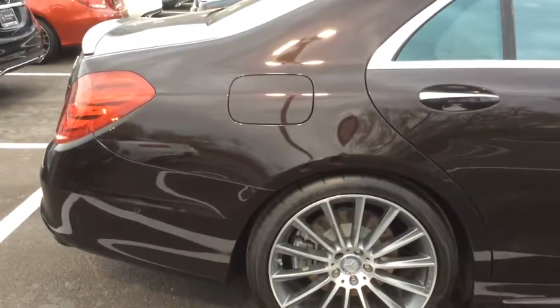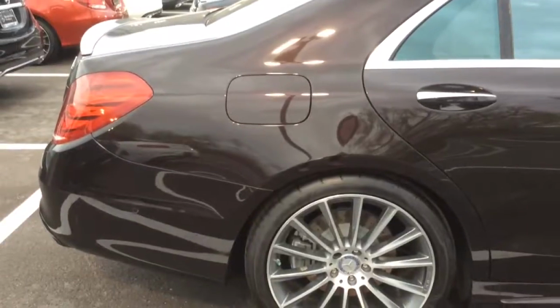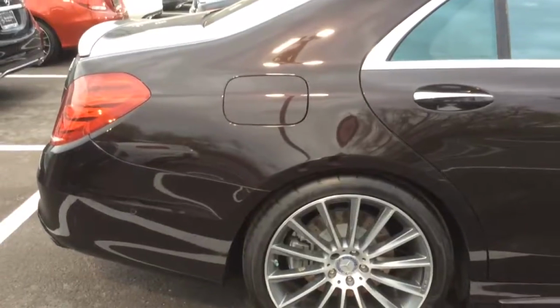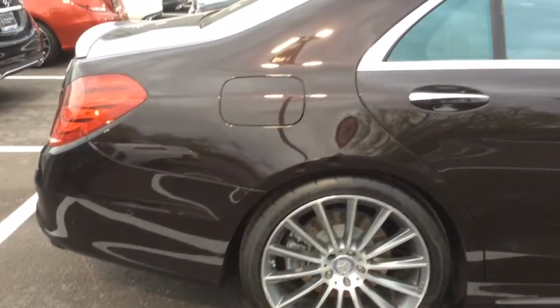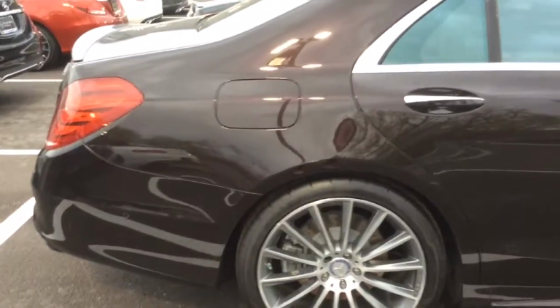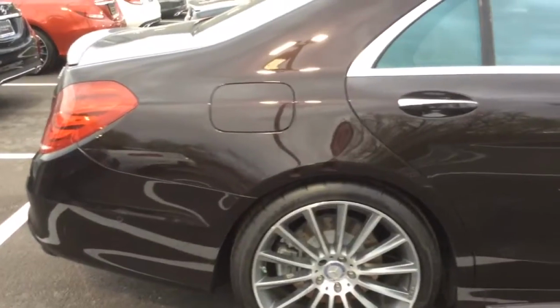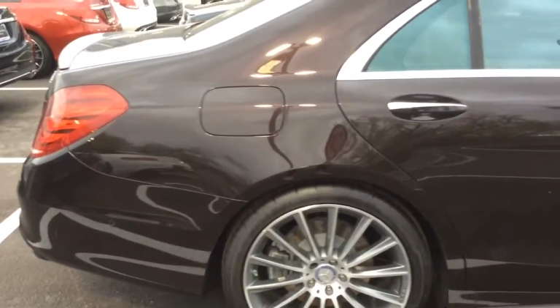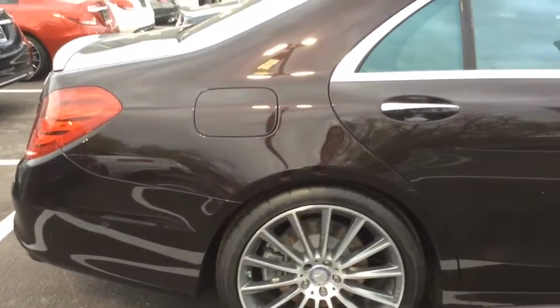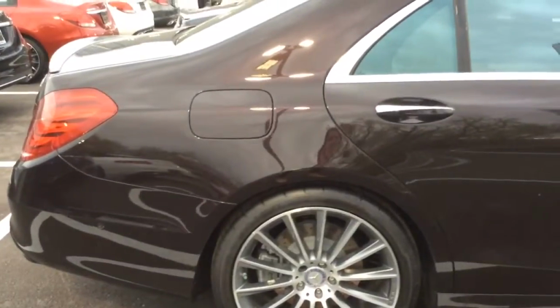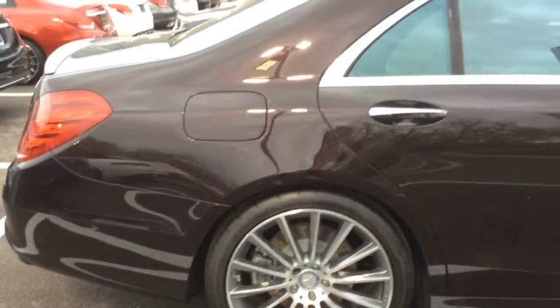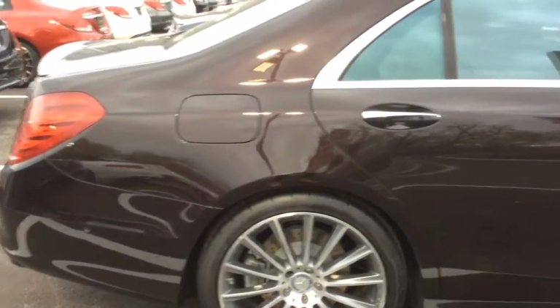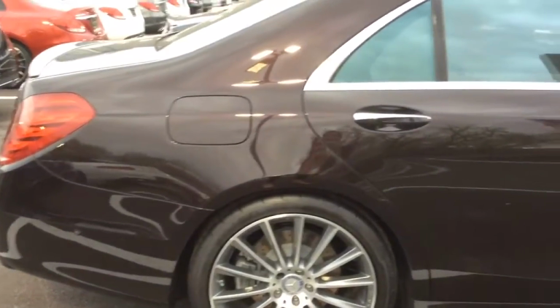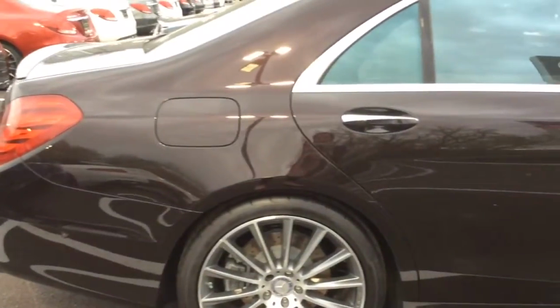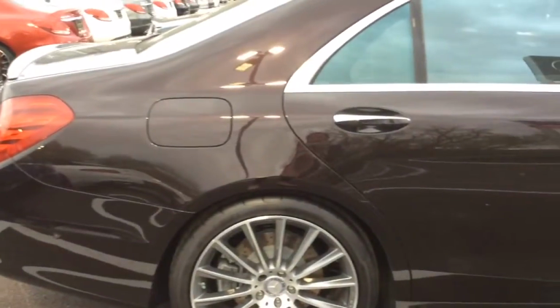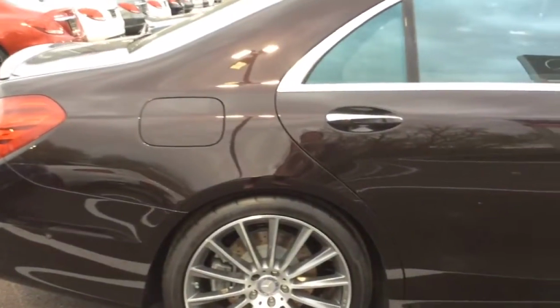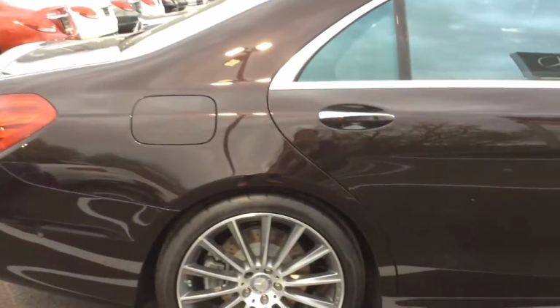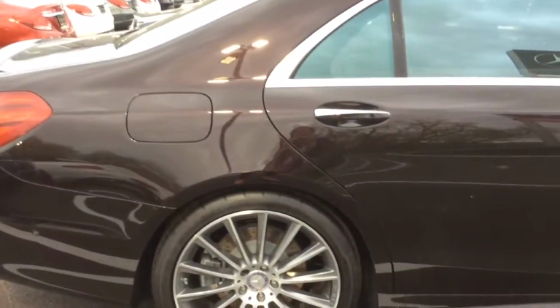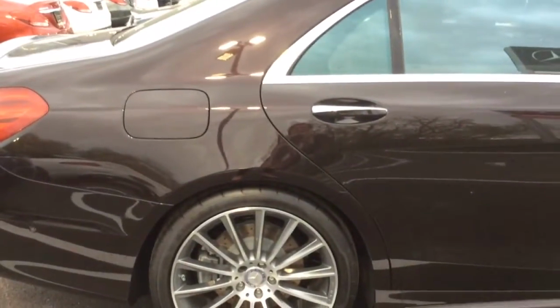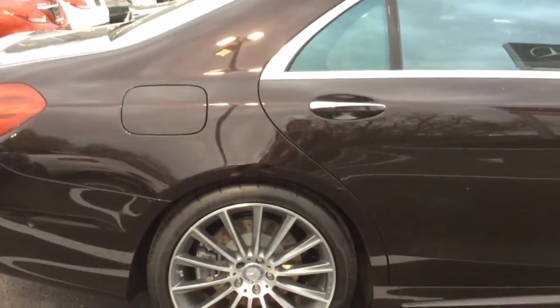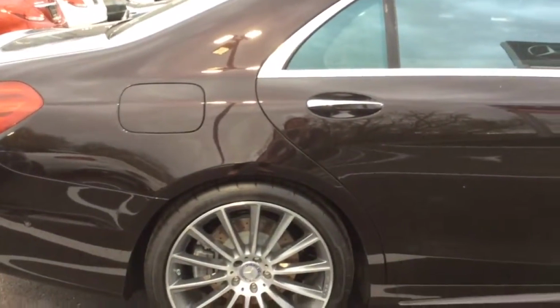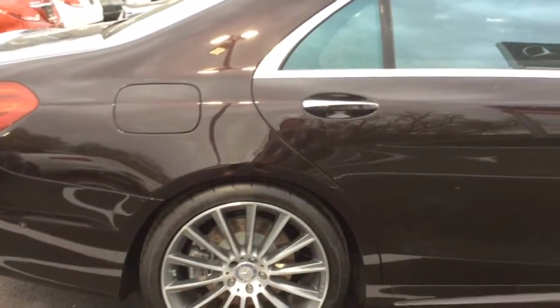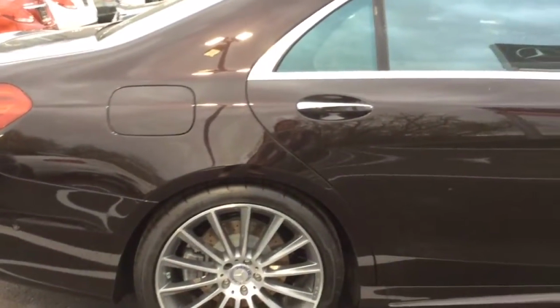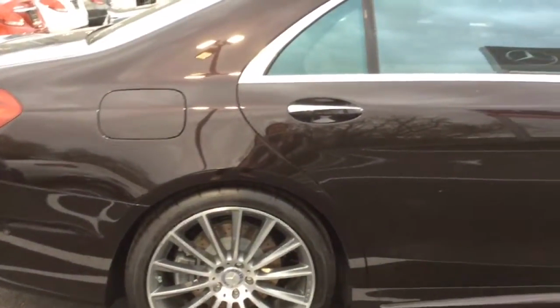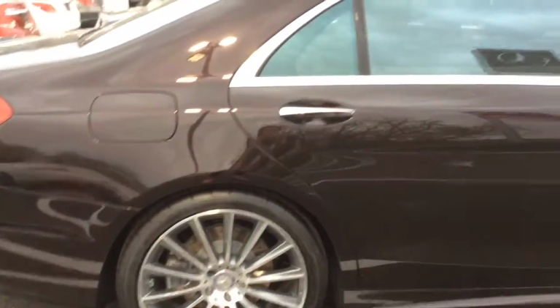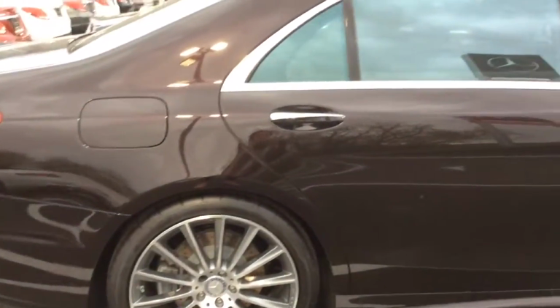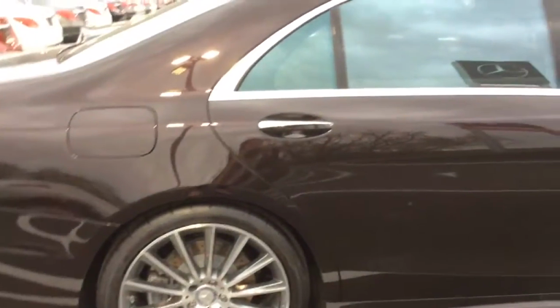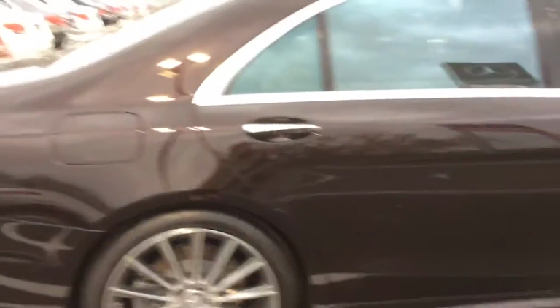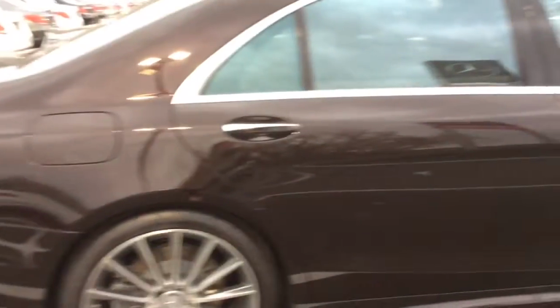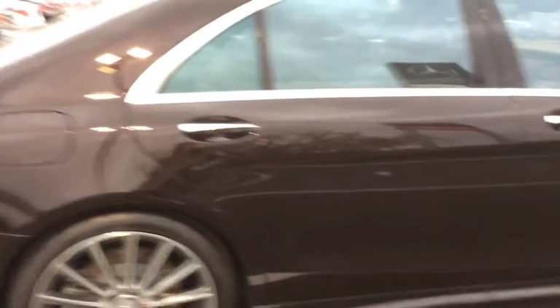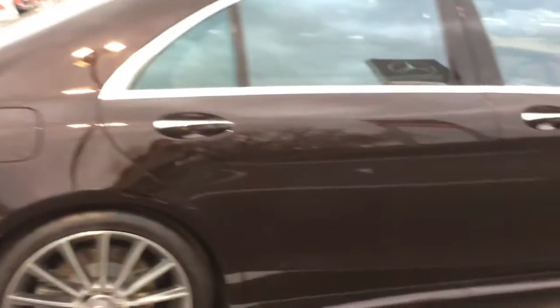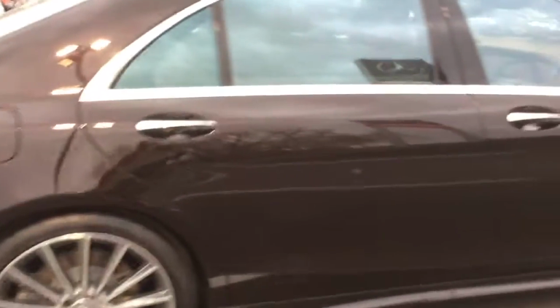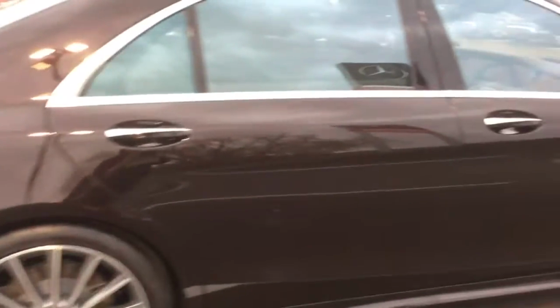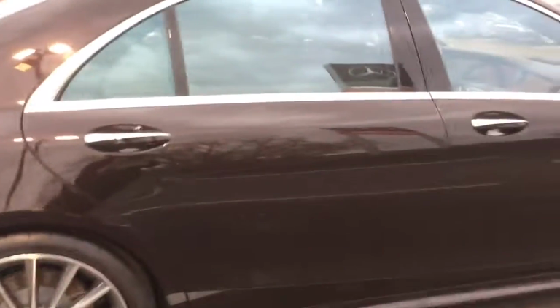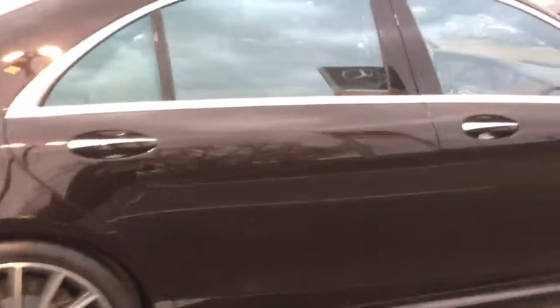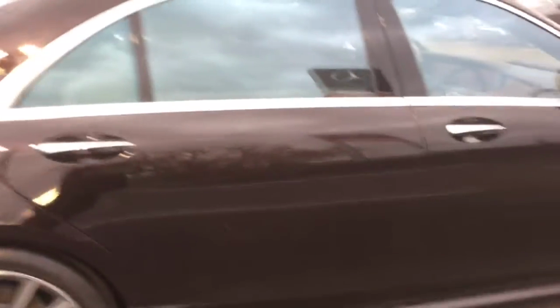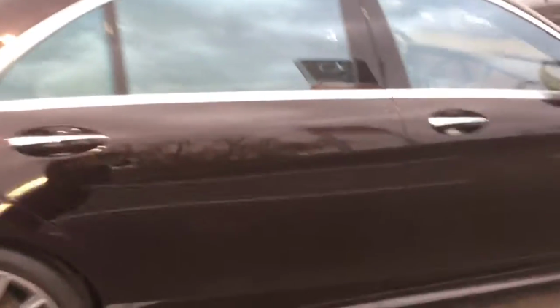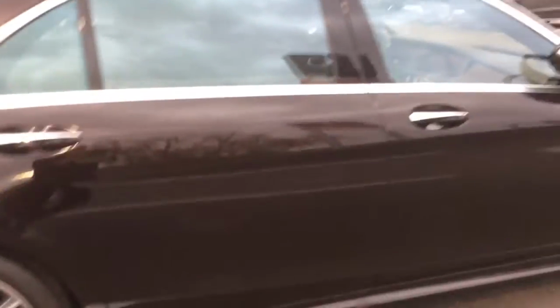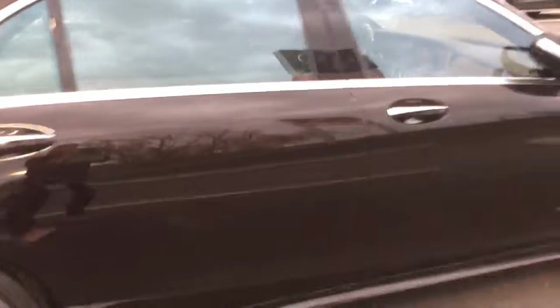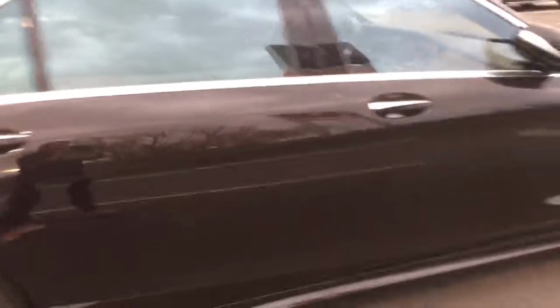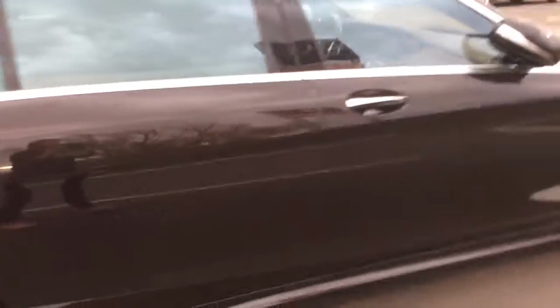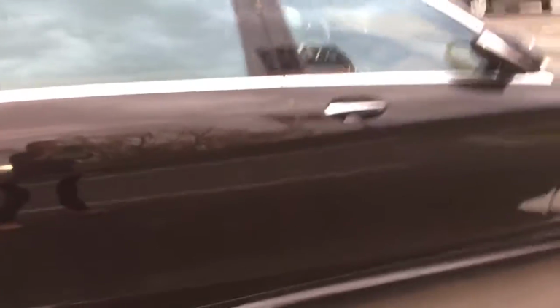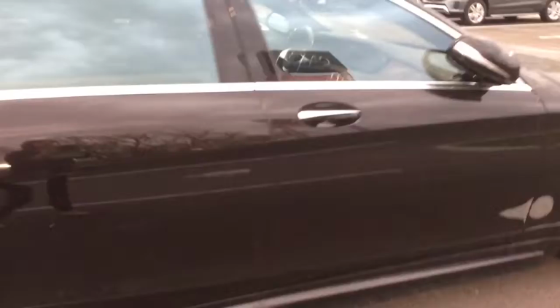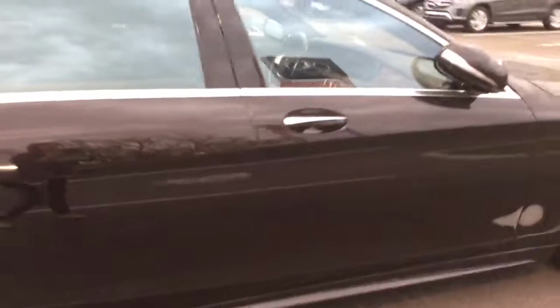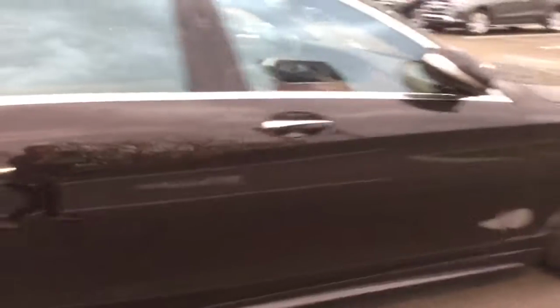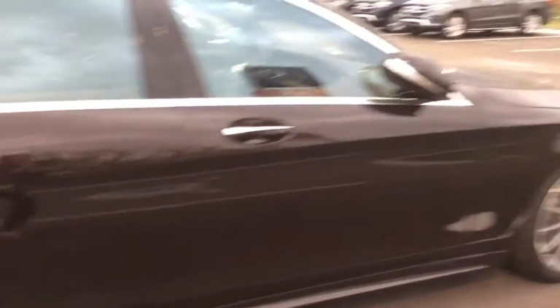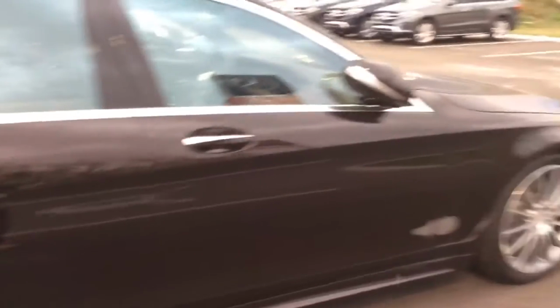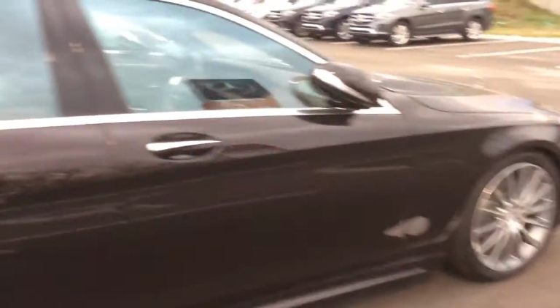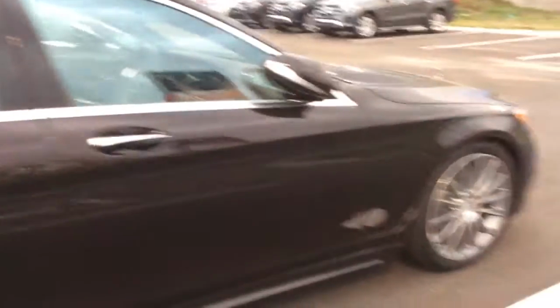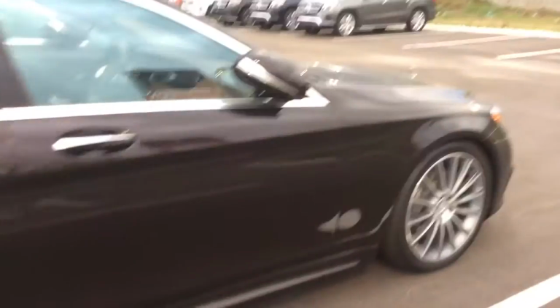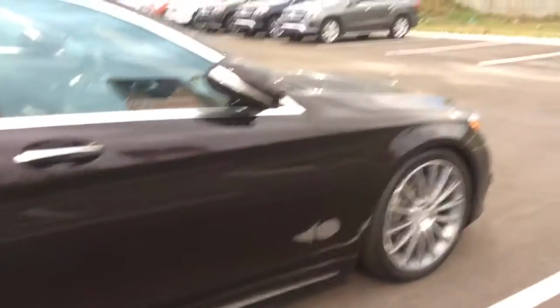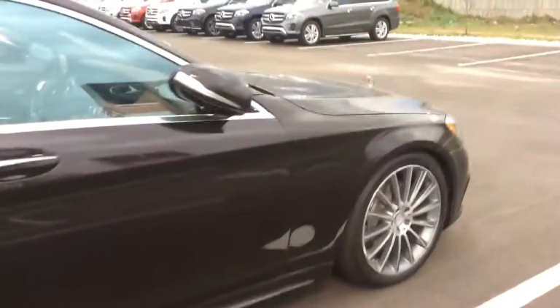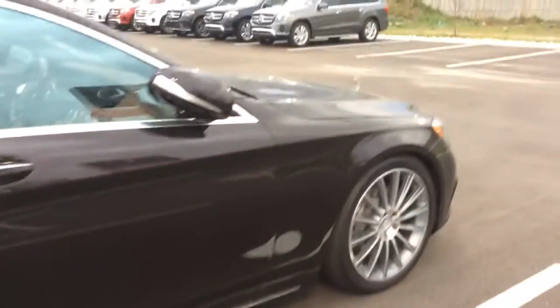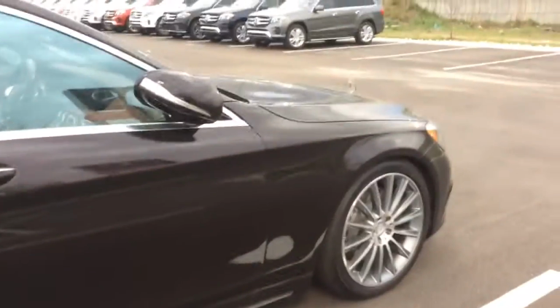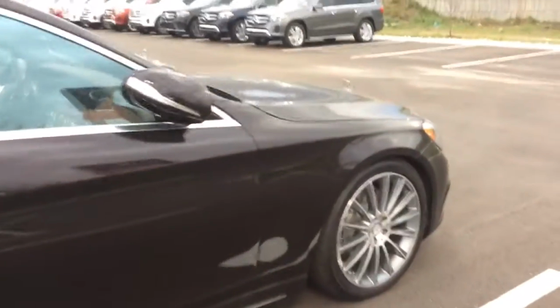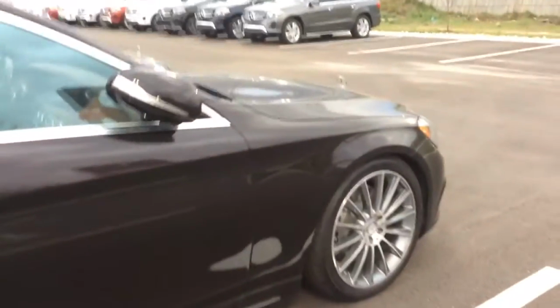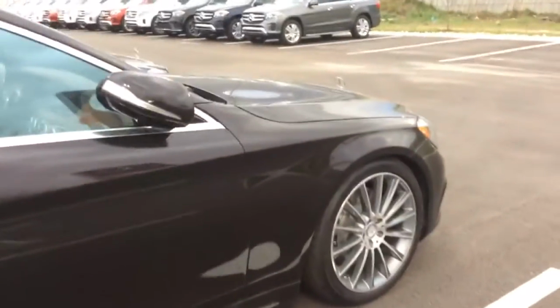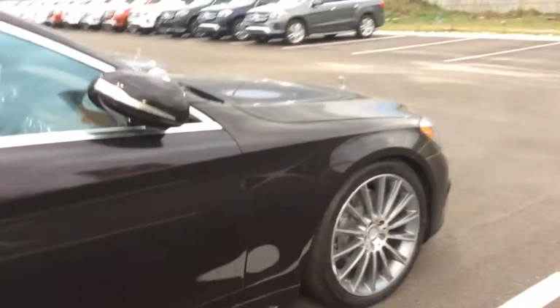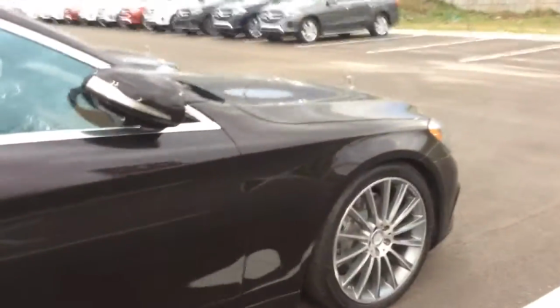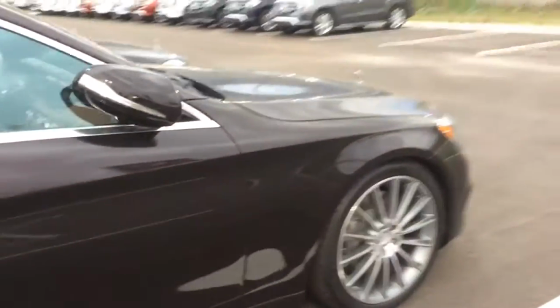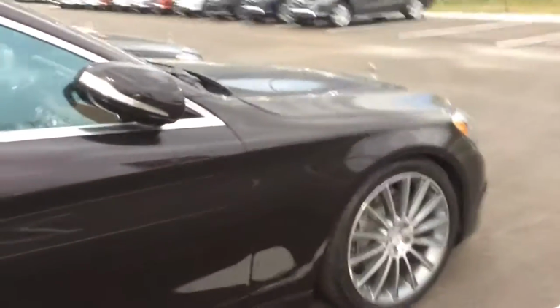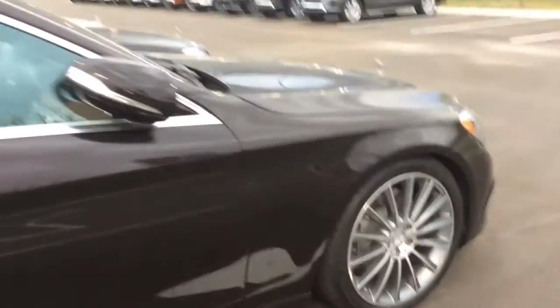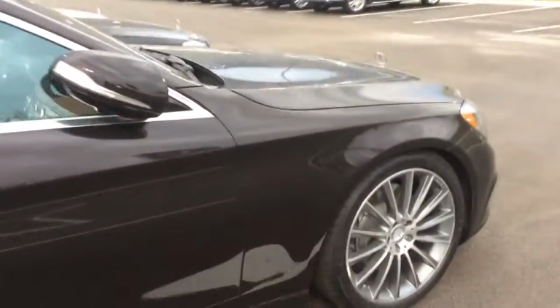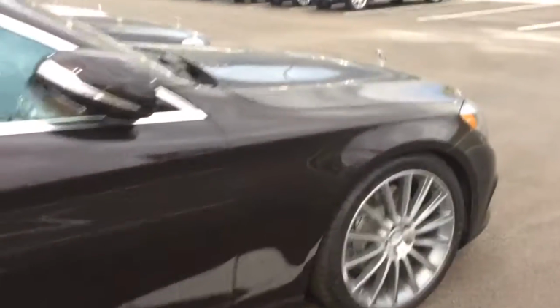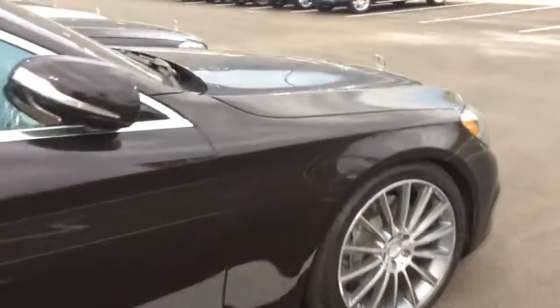Hi Mitchell, this is Jessica at Mercedes-Benz. I wanted to send you a quick video of a couple of other S-Classes that I got in that I thought you might like.